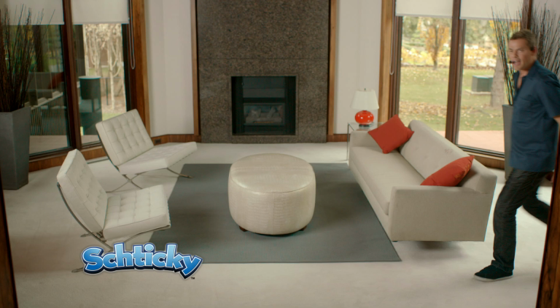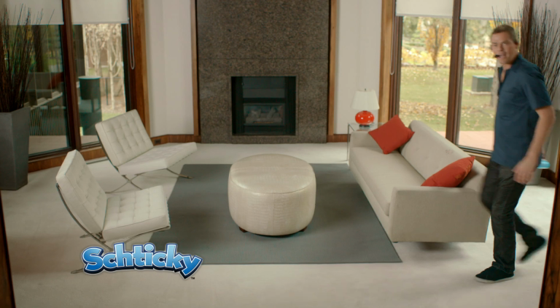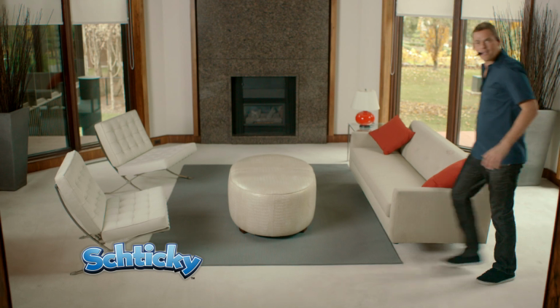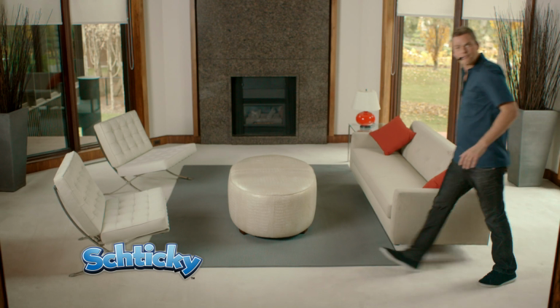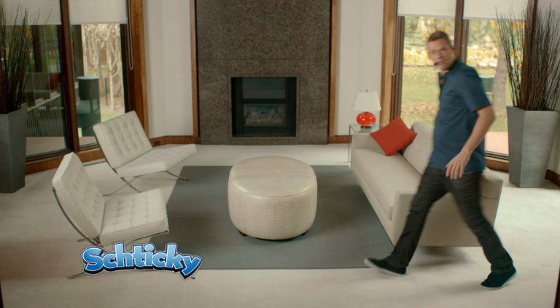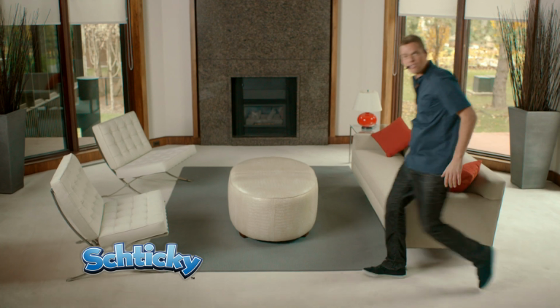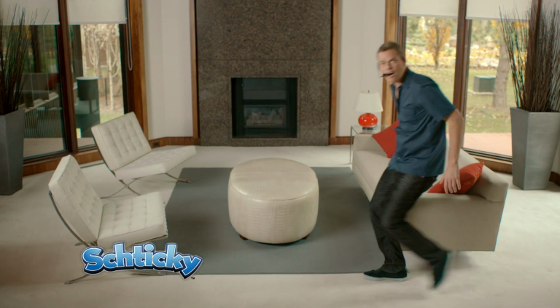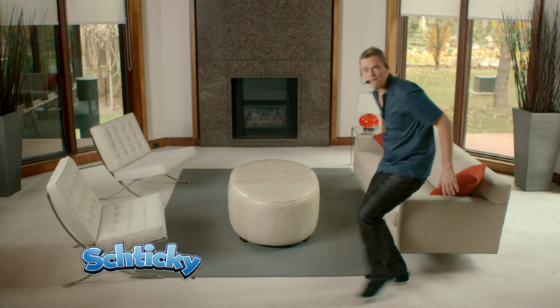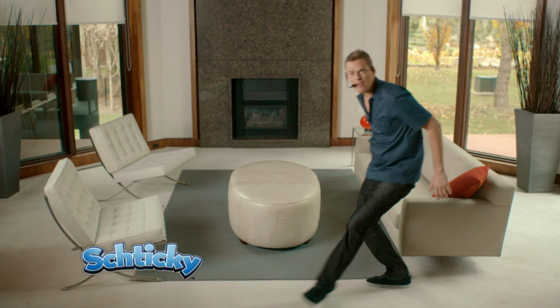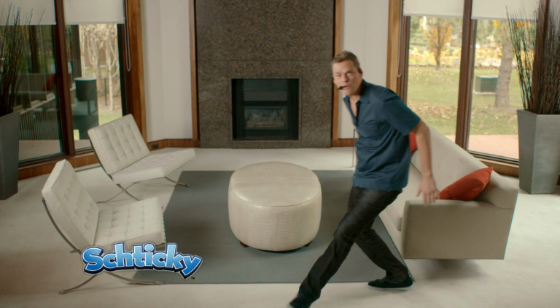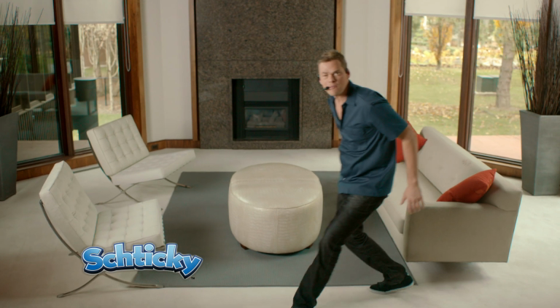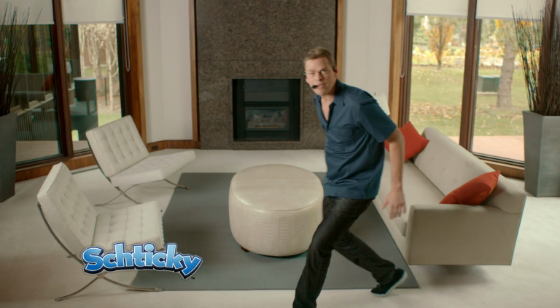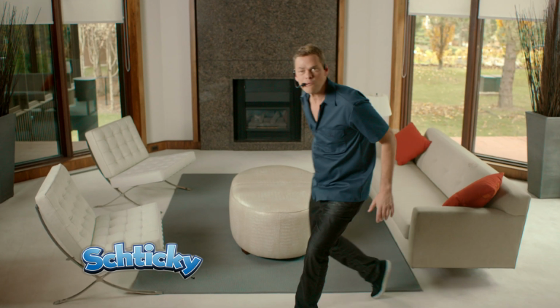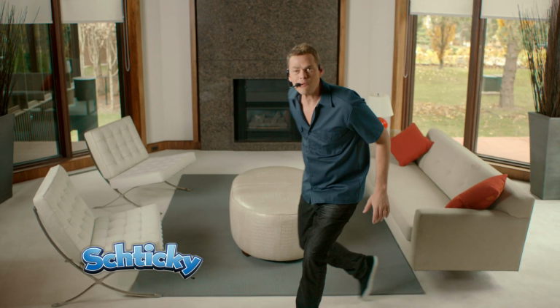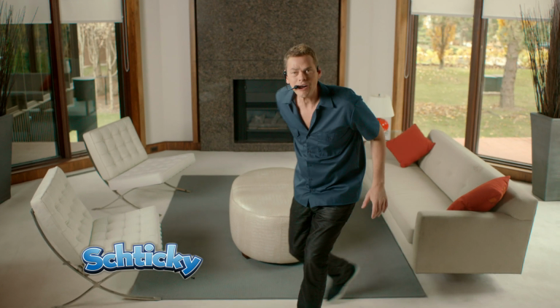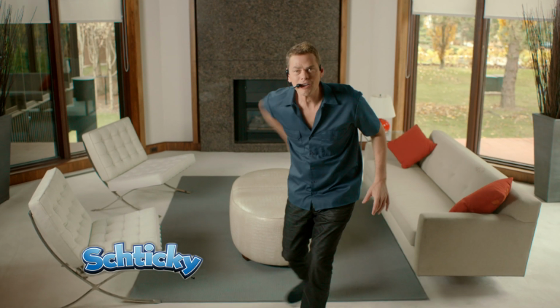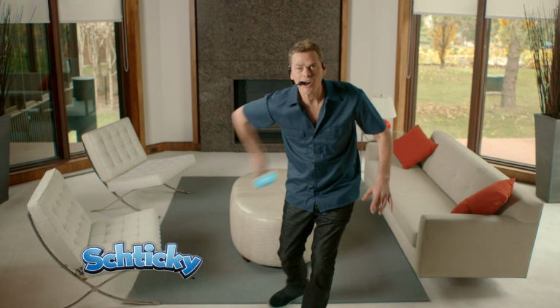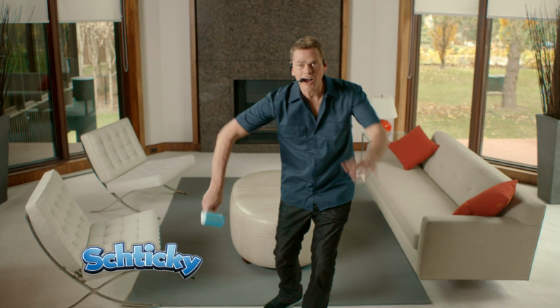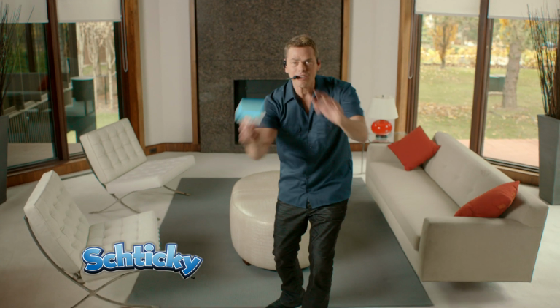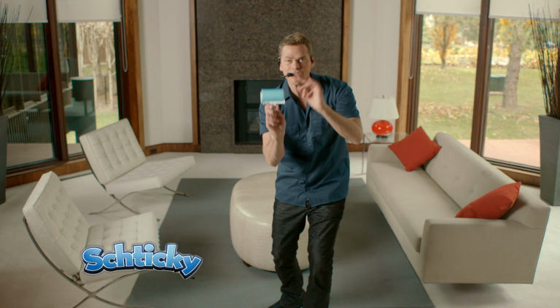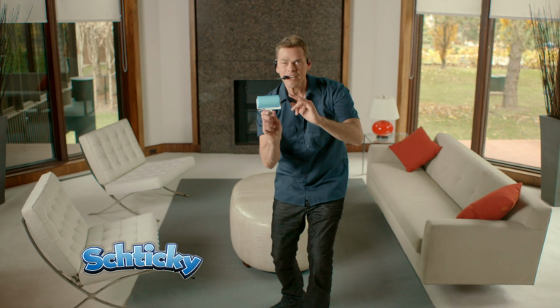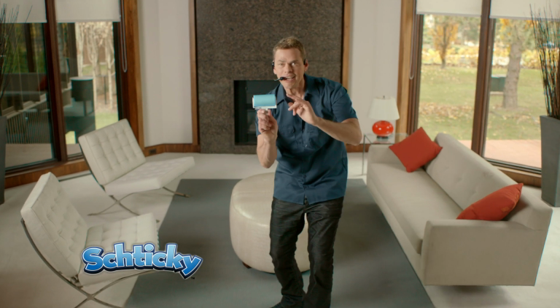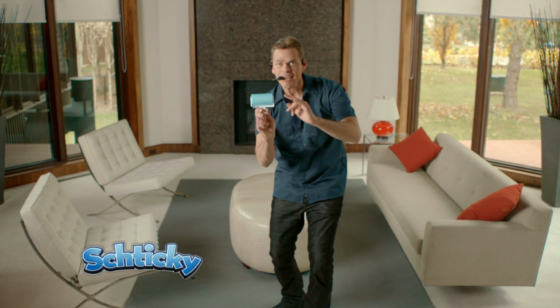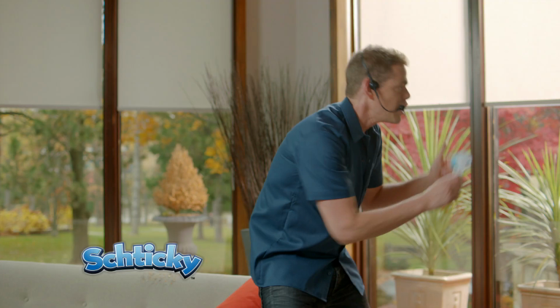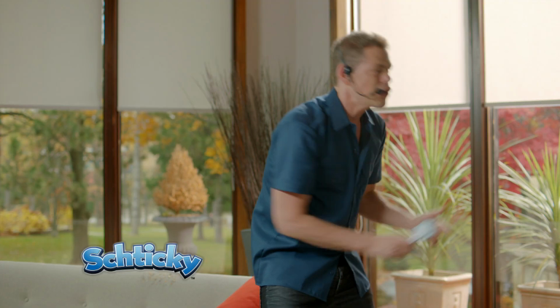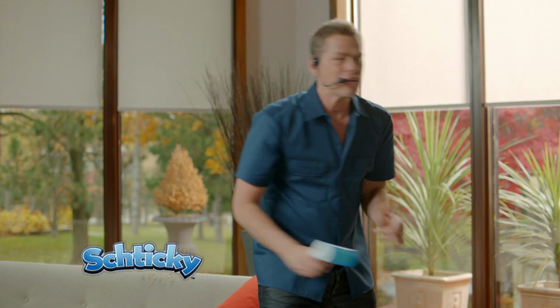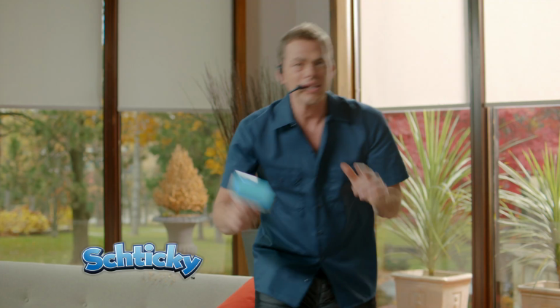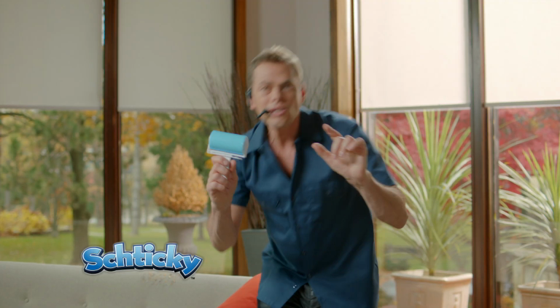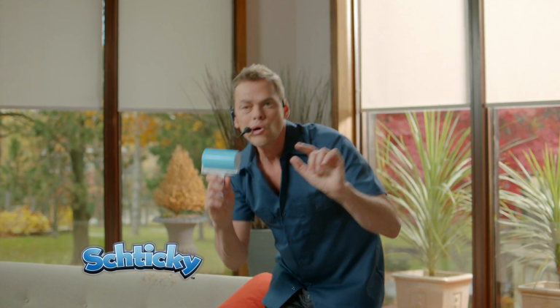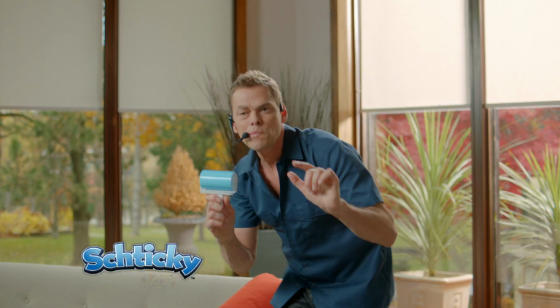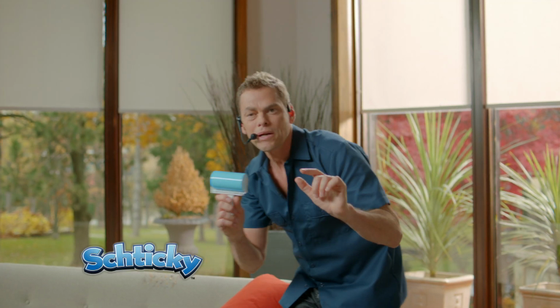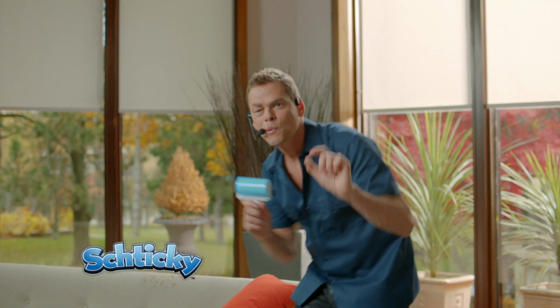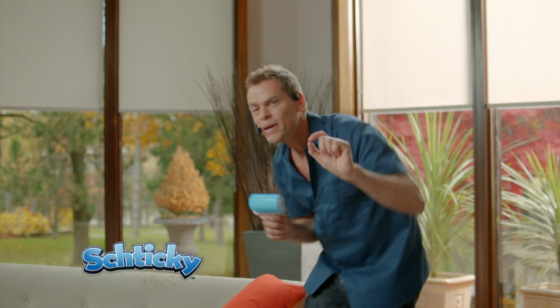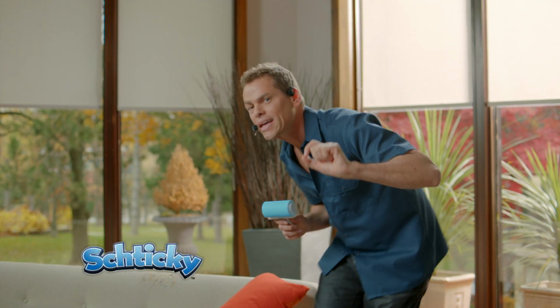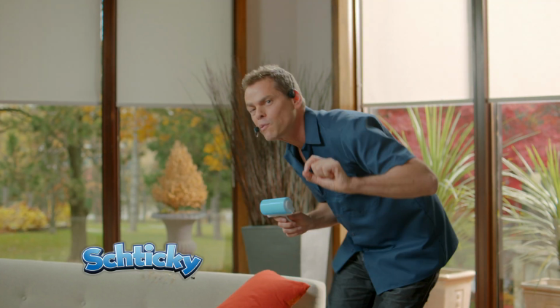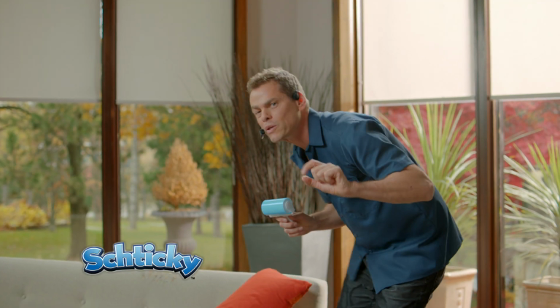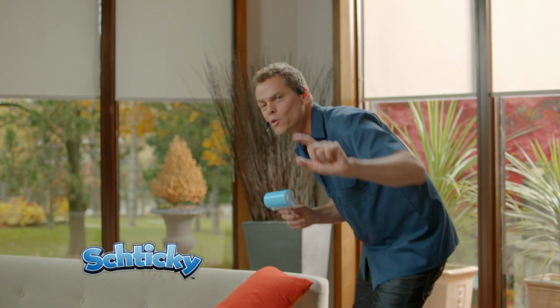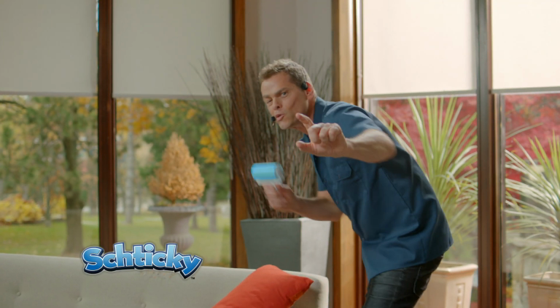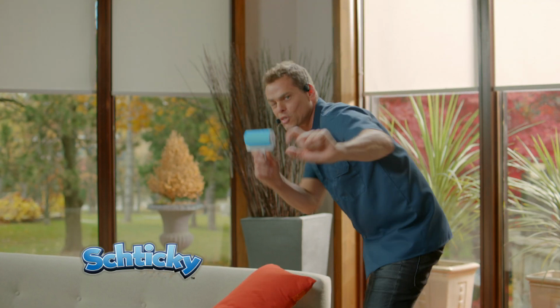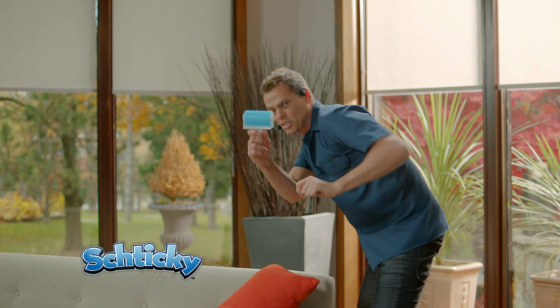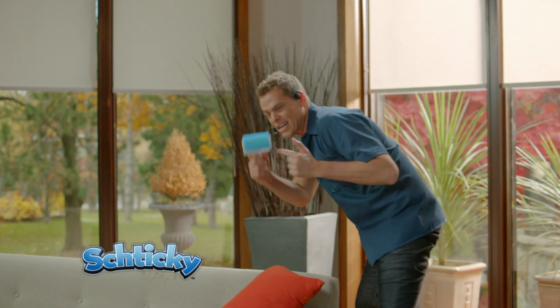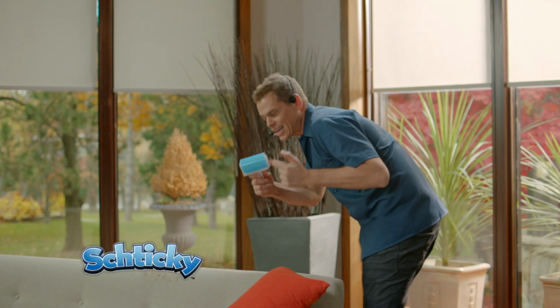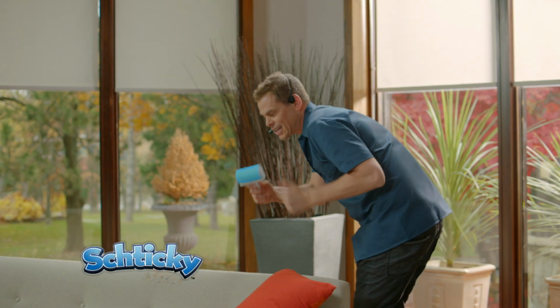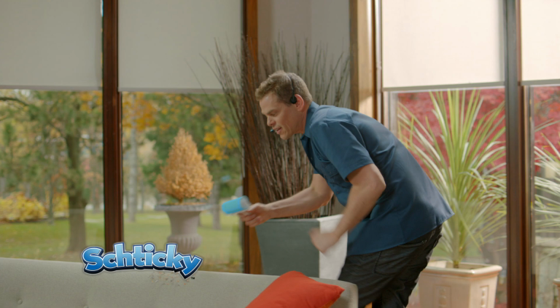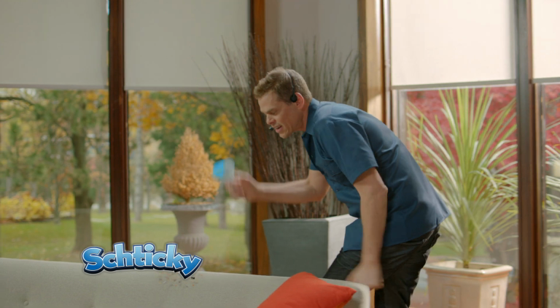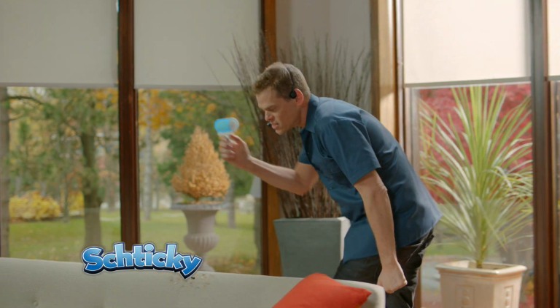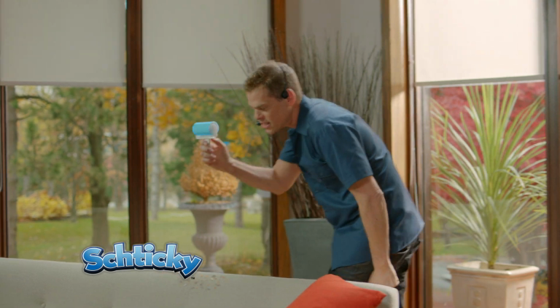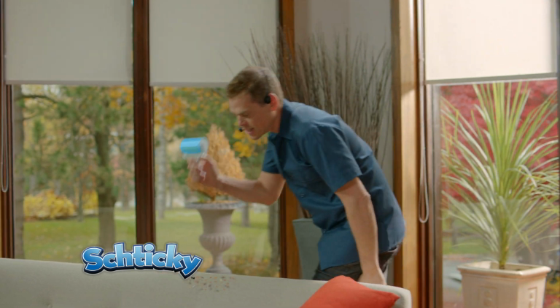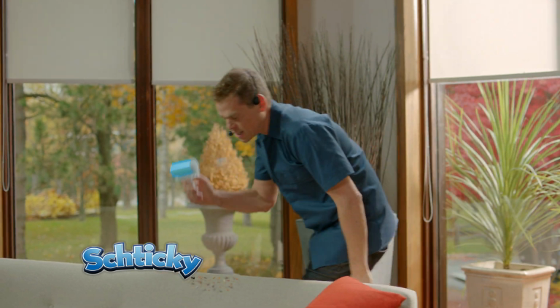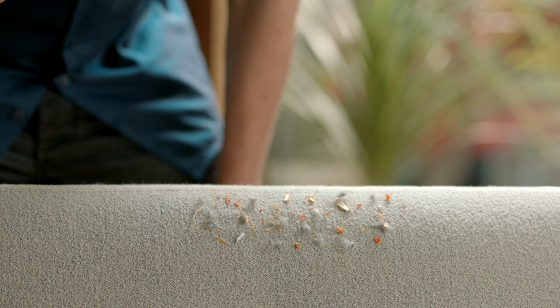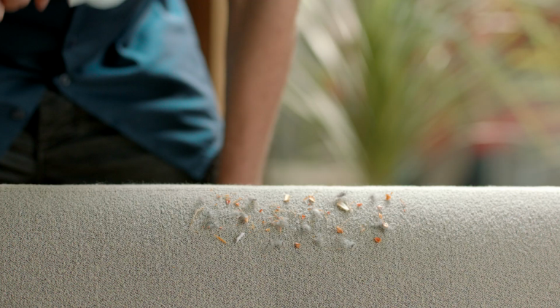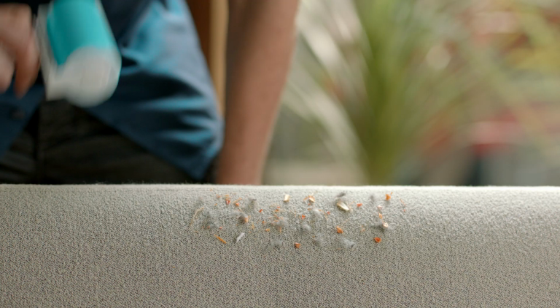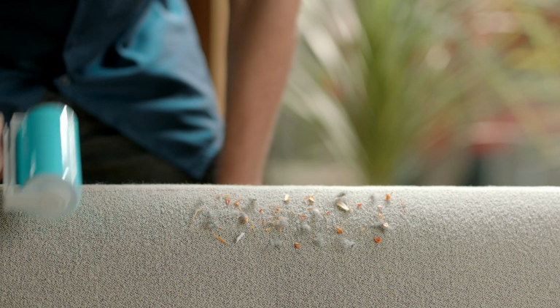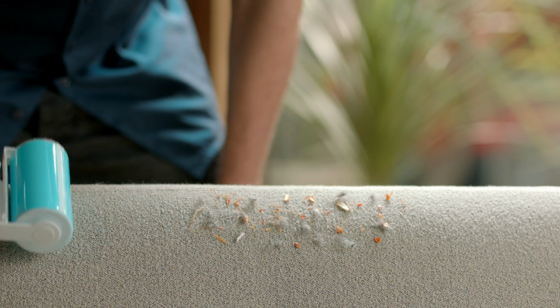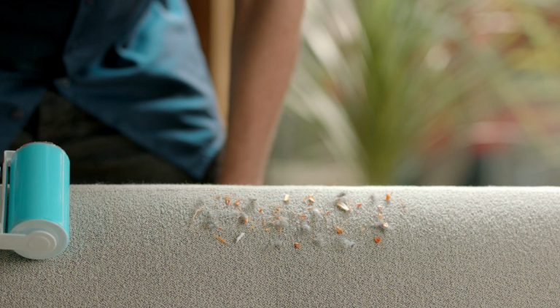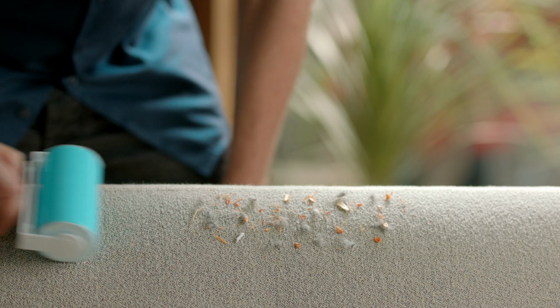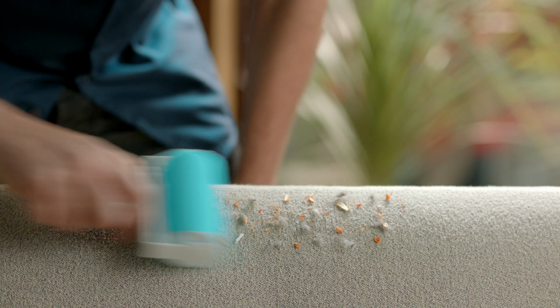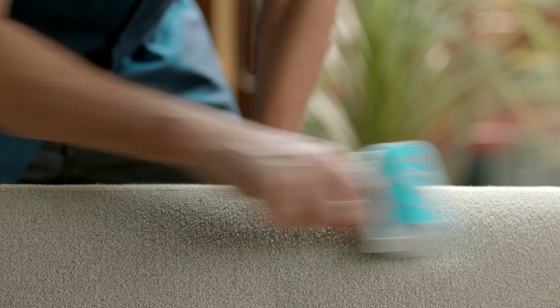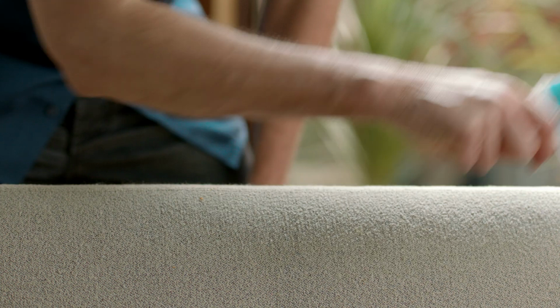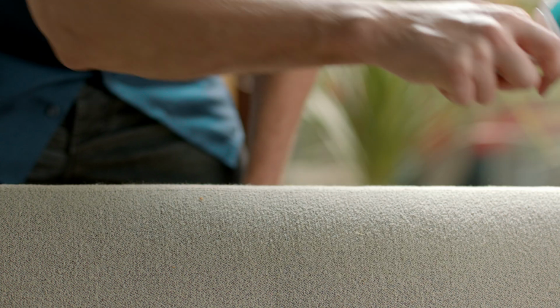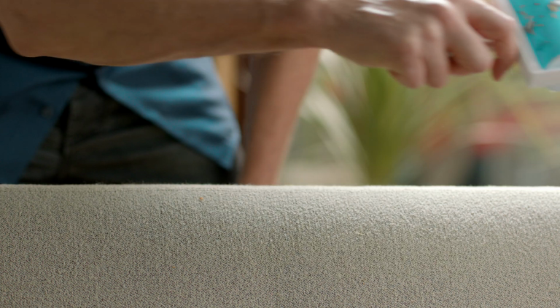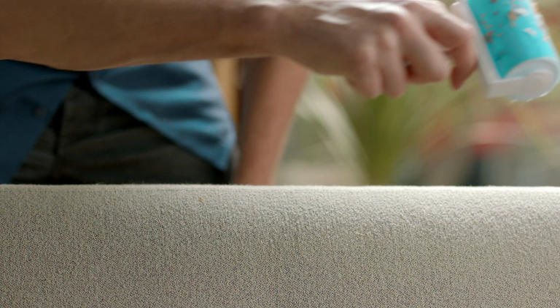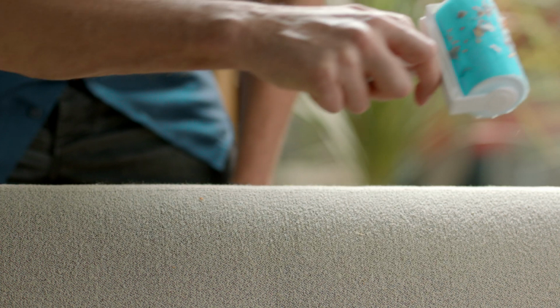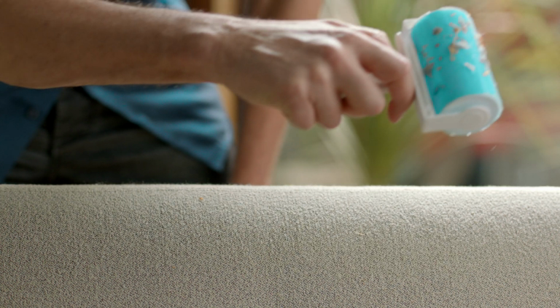Hey, it's Vince Offa here with my new product called the Shticky. You're gonna clean your home in a quickie when you use your Shticky. Now here's the deal — it's a reusable lint roller and more.